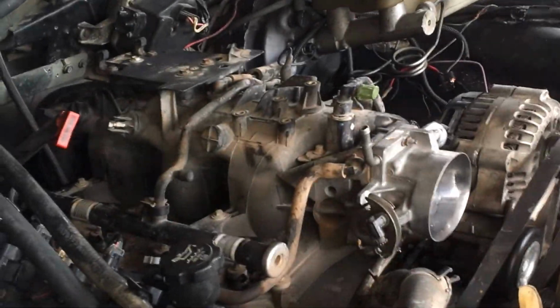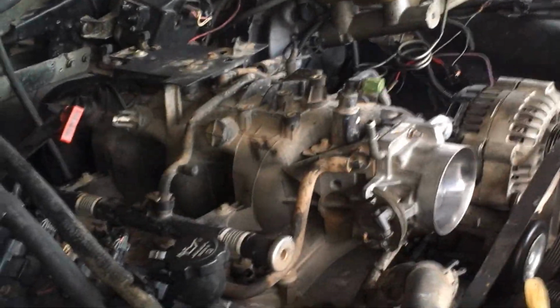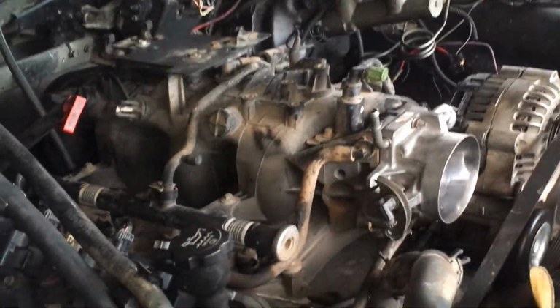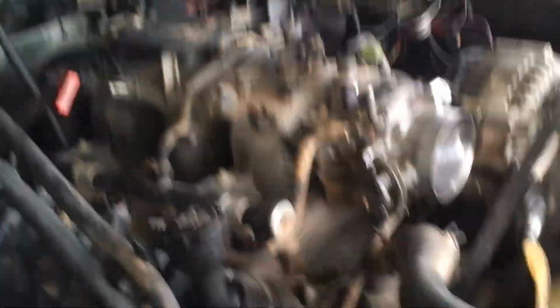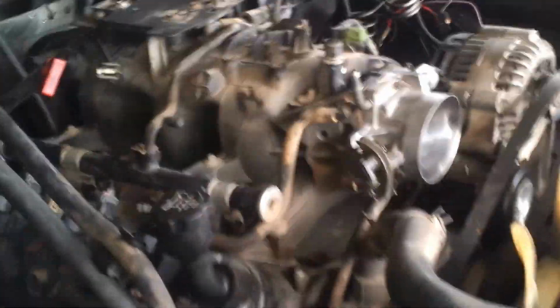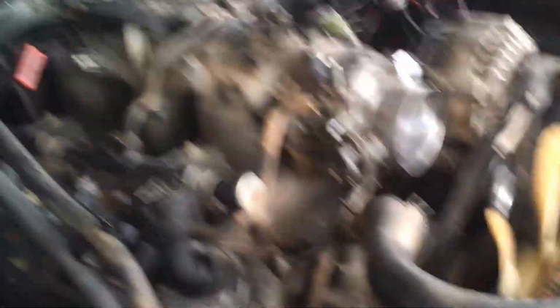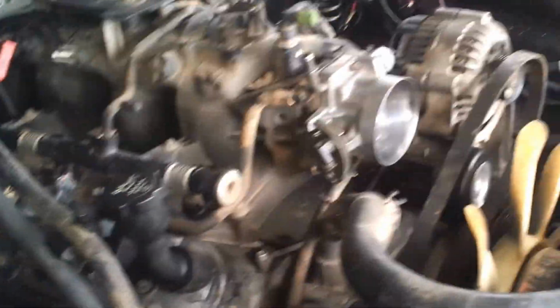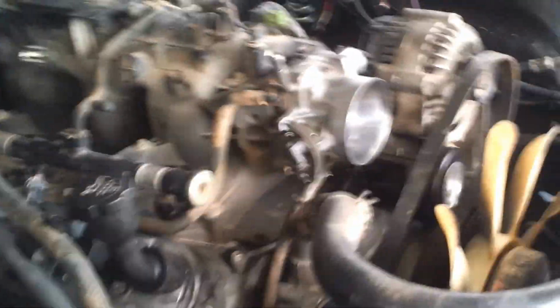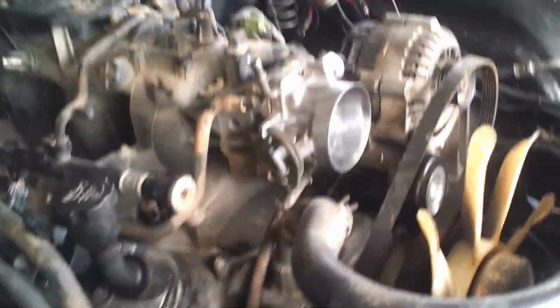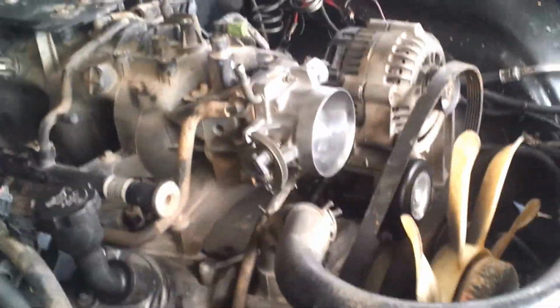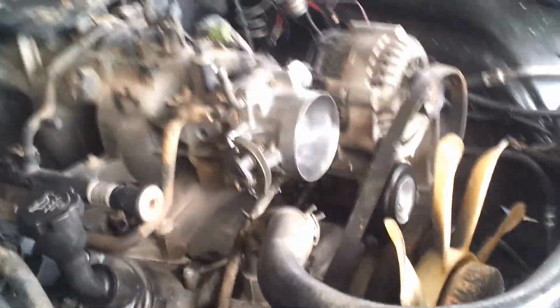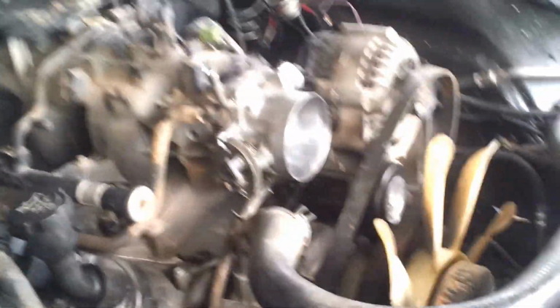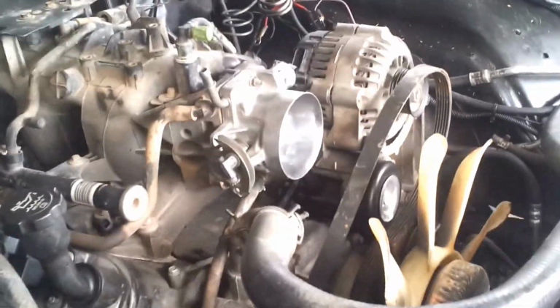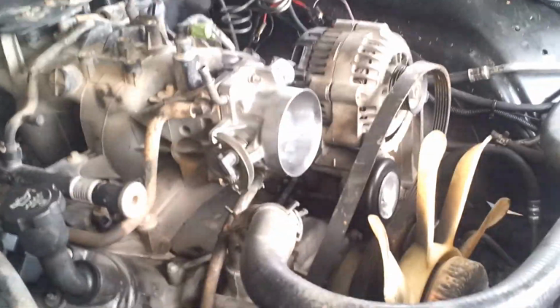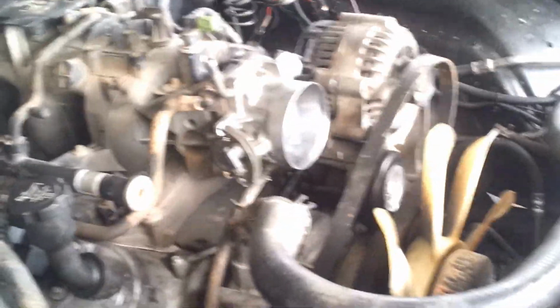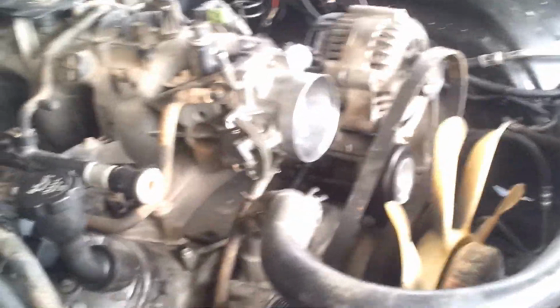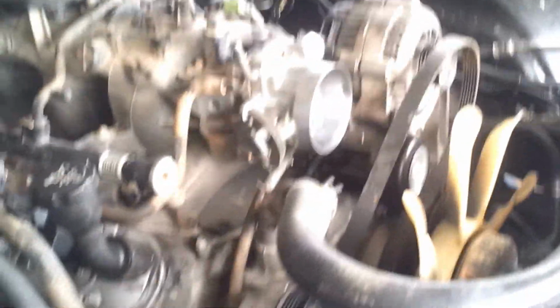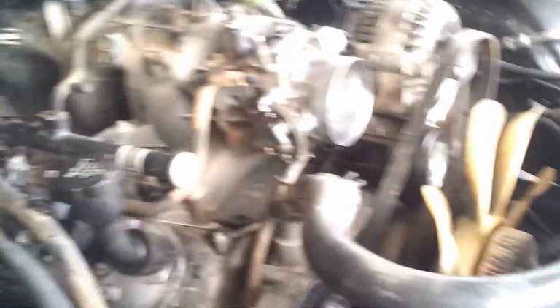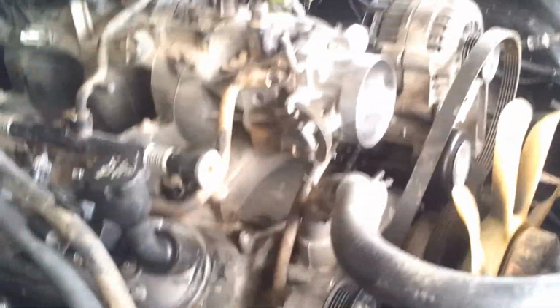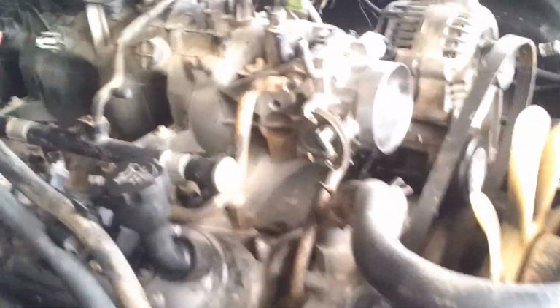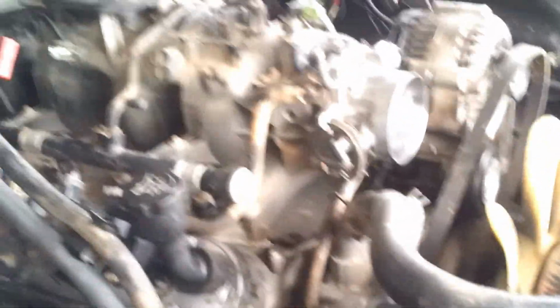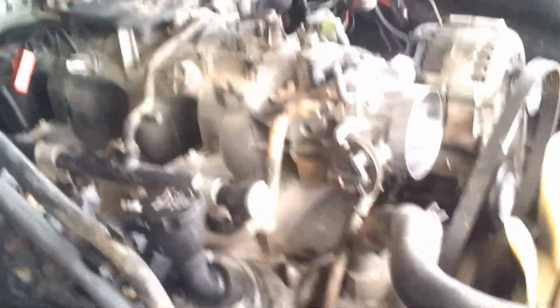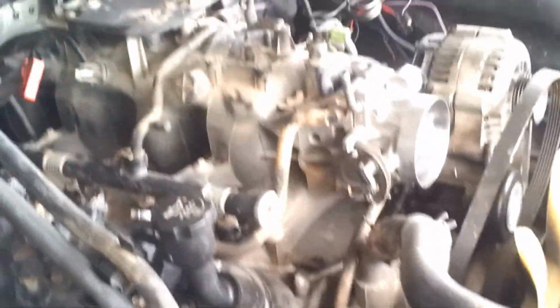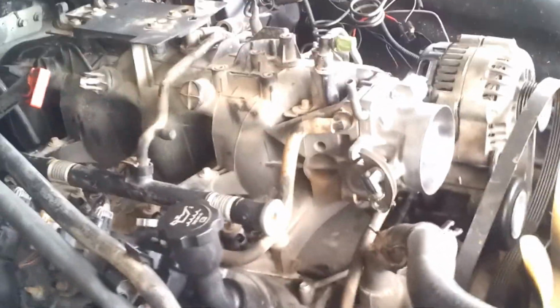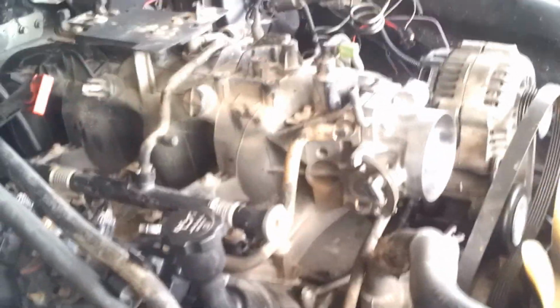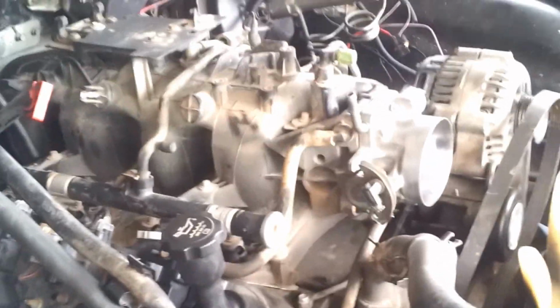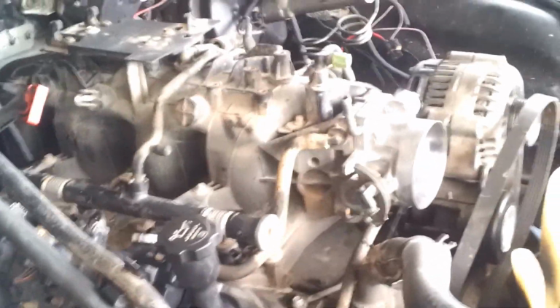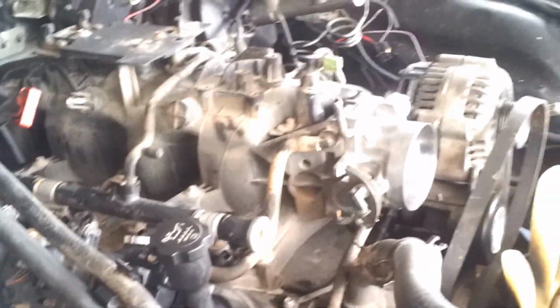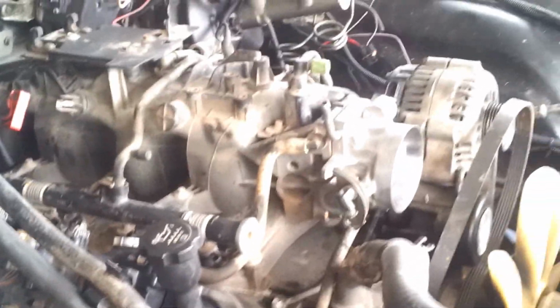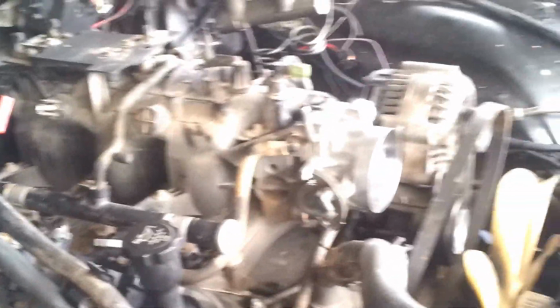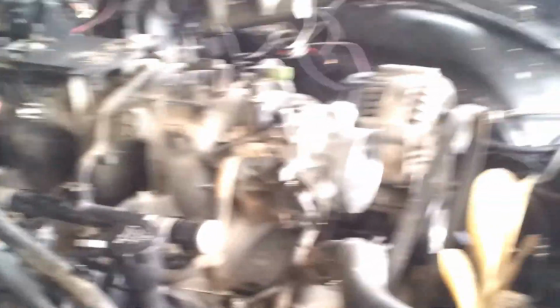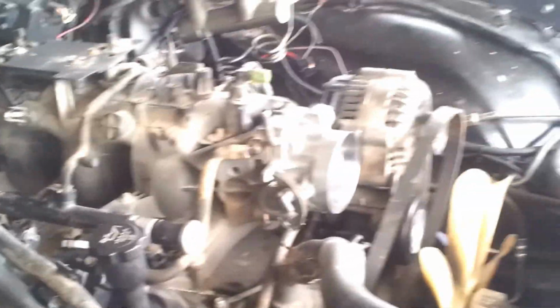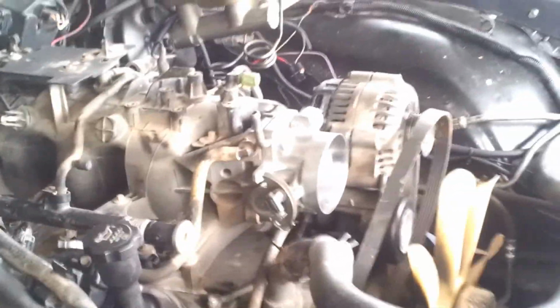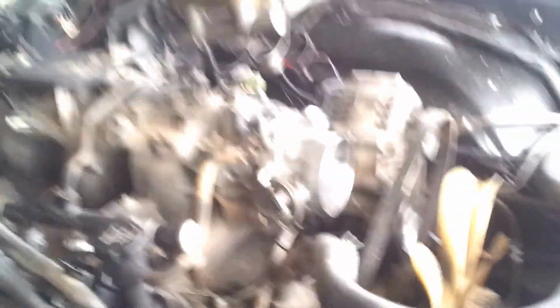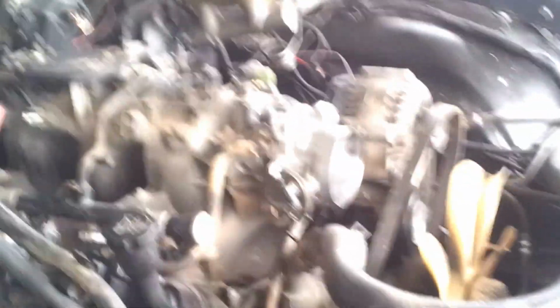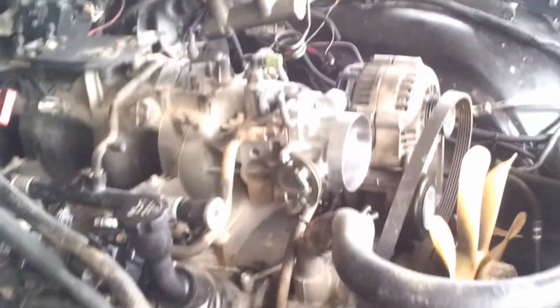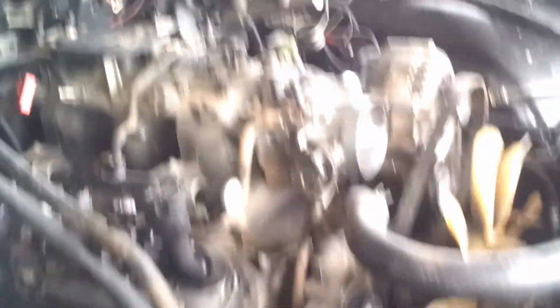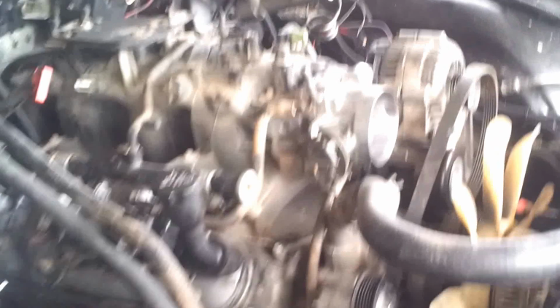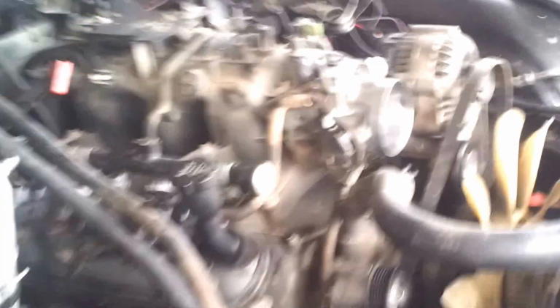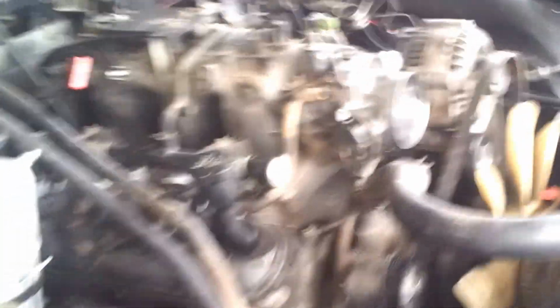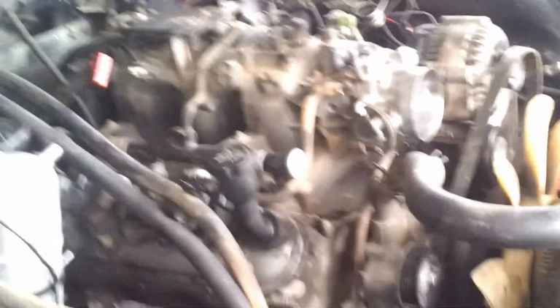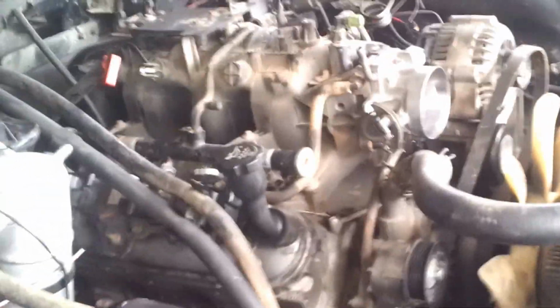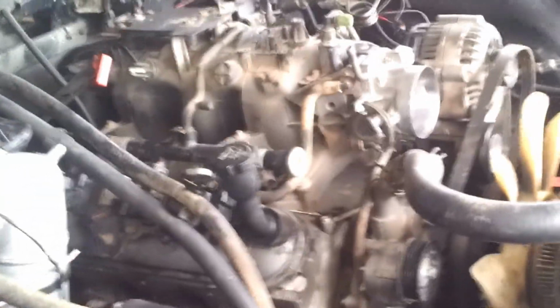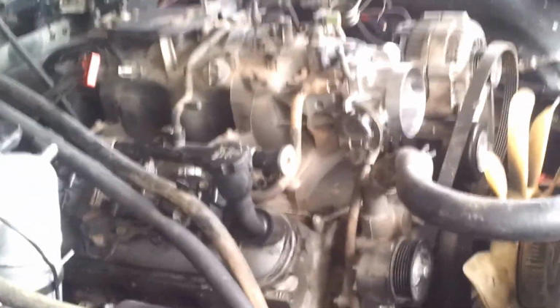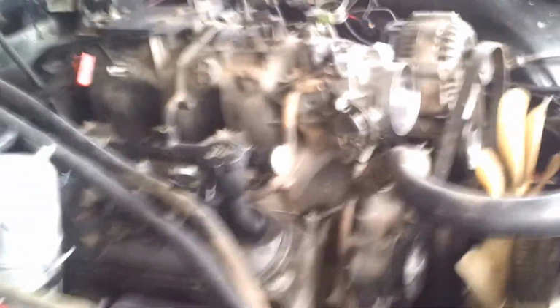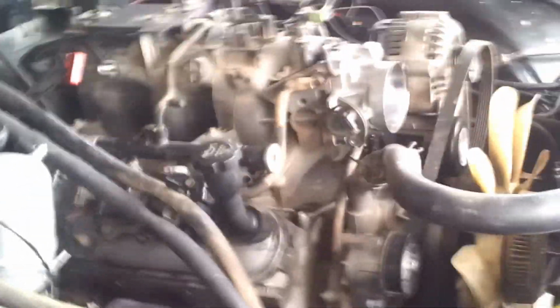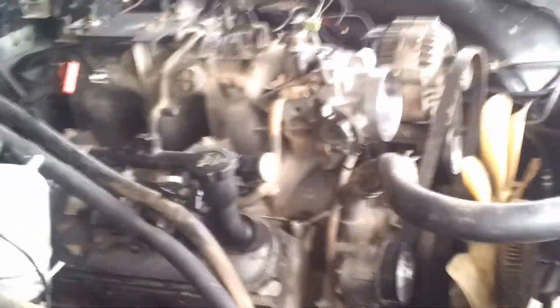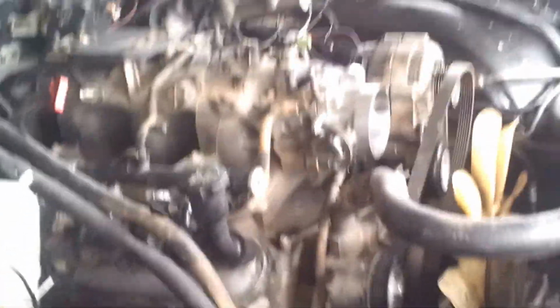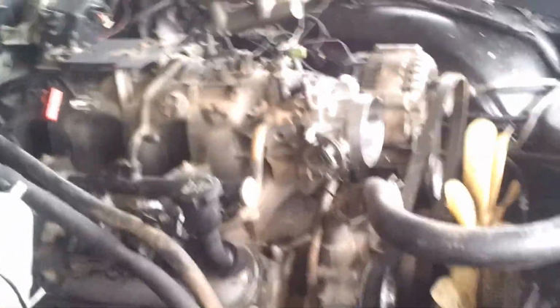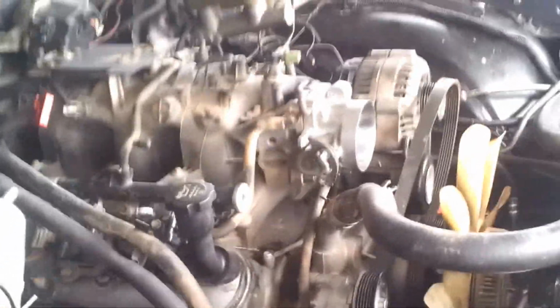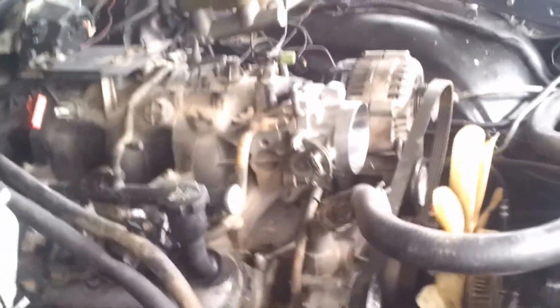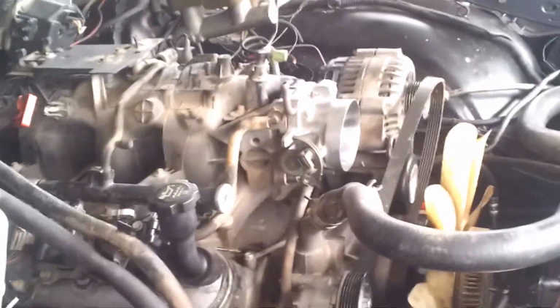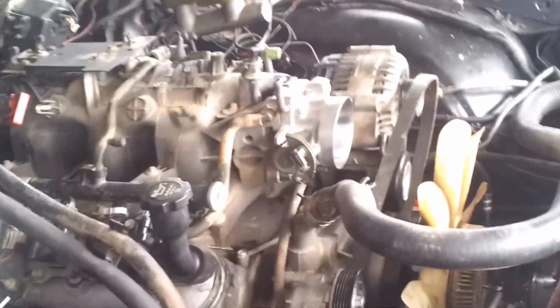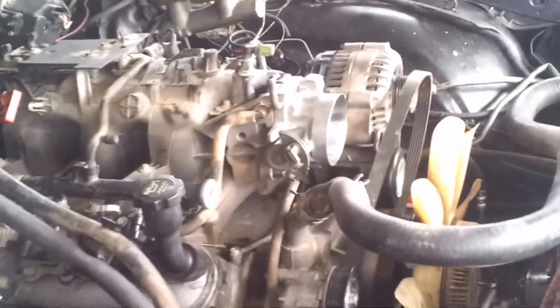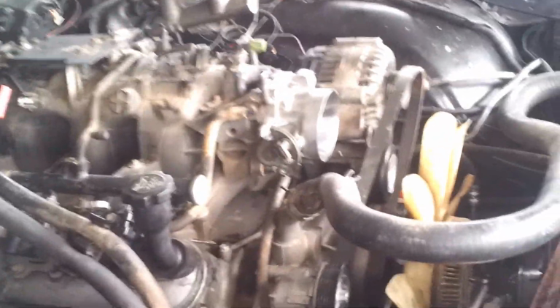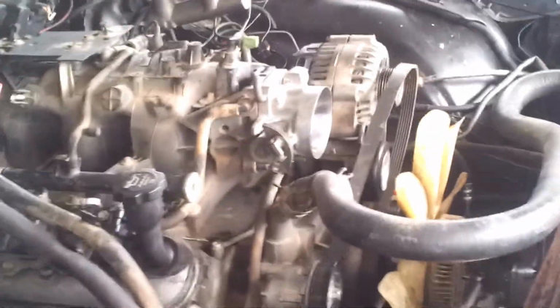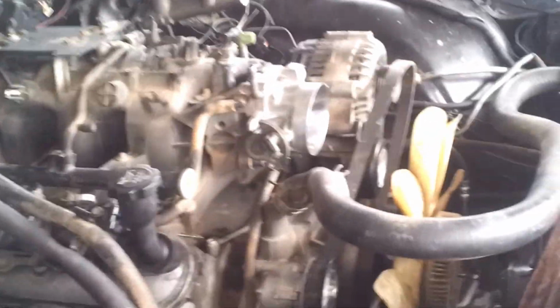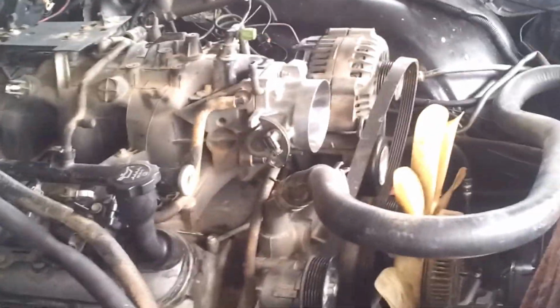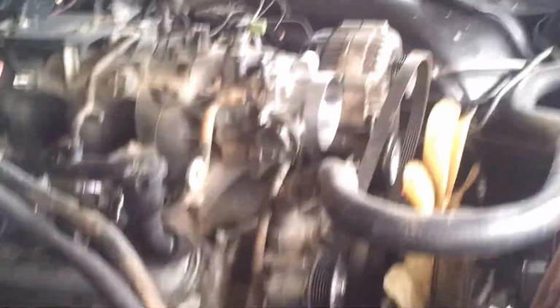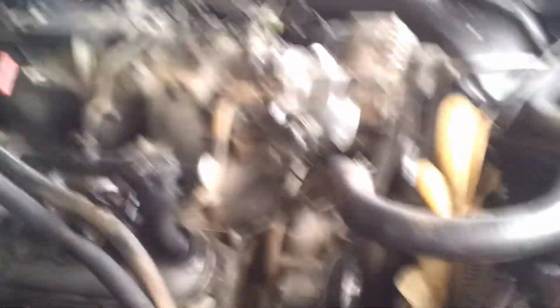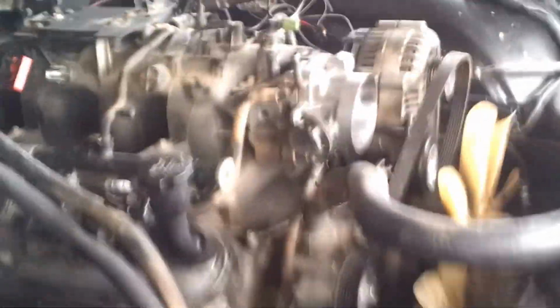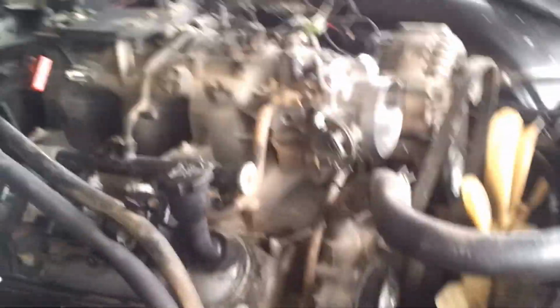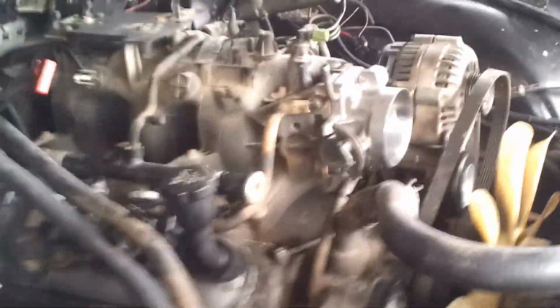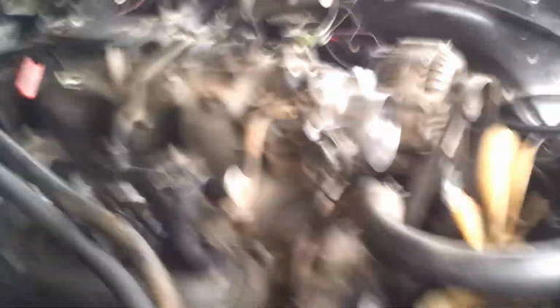Still ain't got this doggone fan though — don't know why they put them on so doggone hard. That's it.